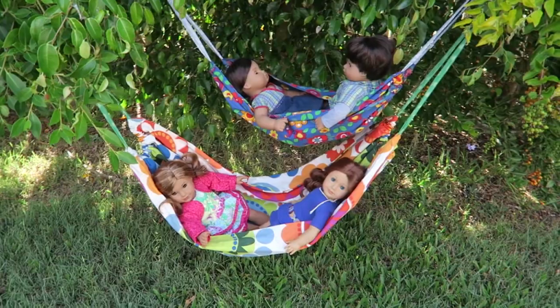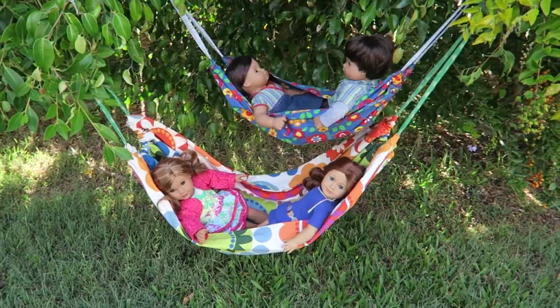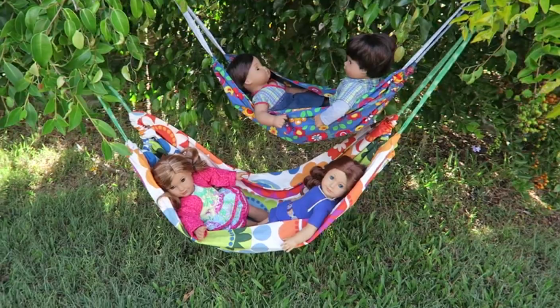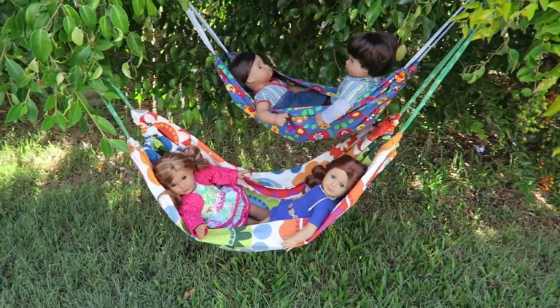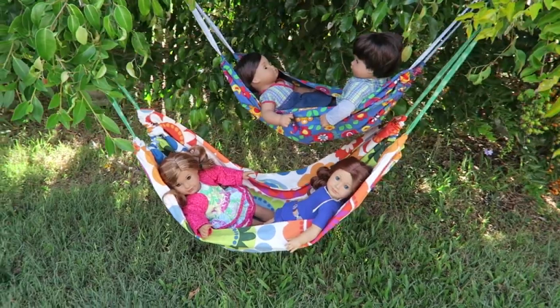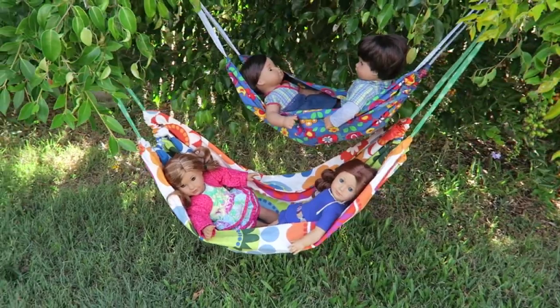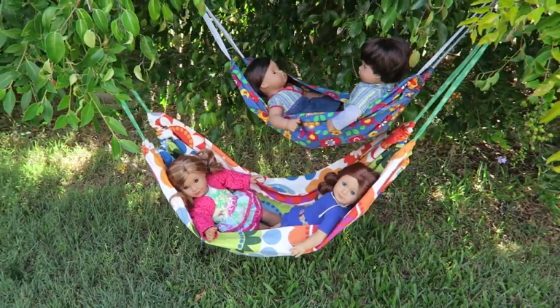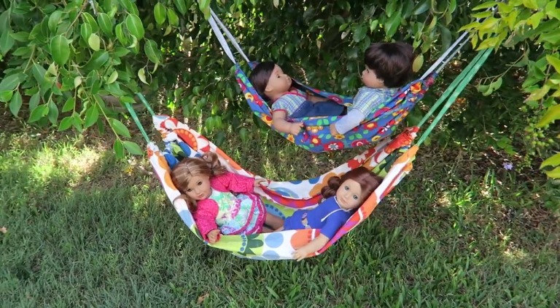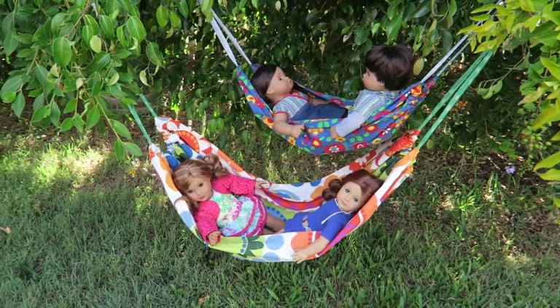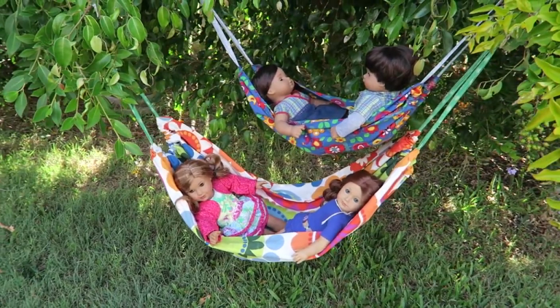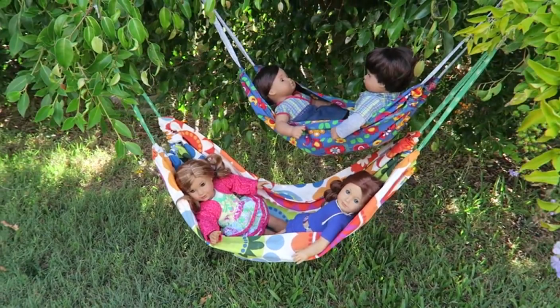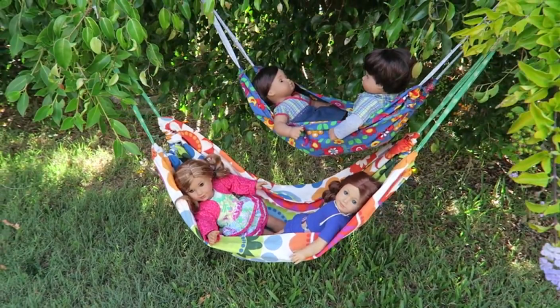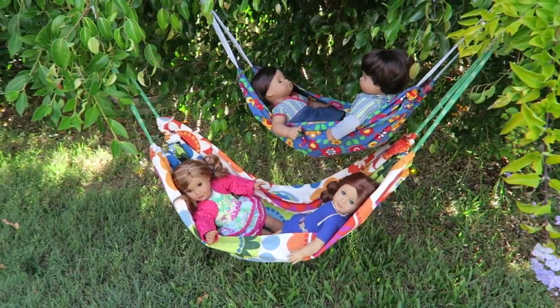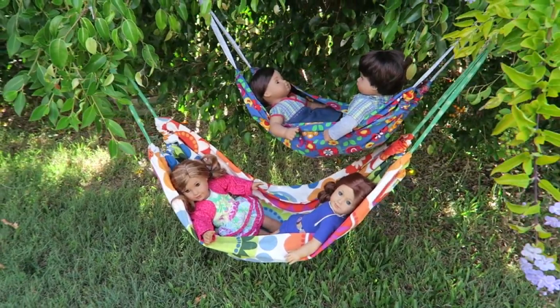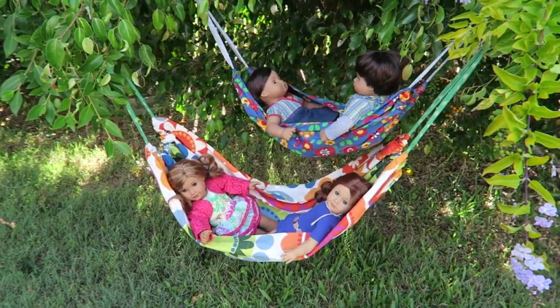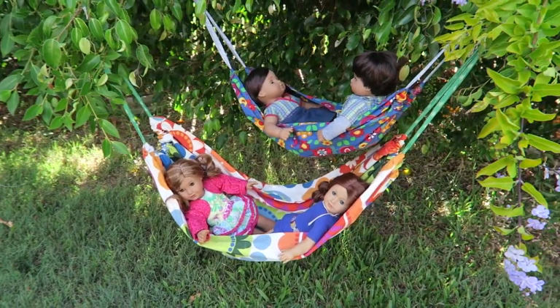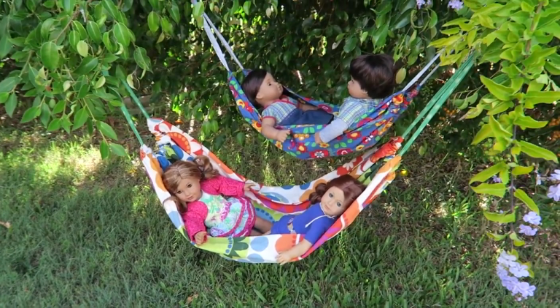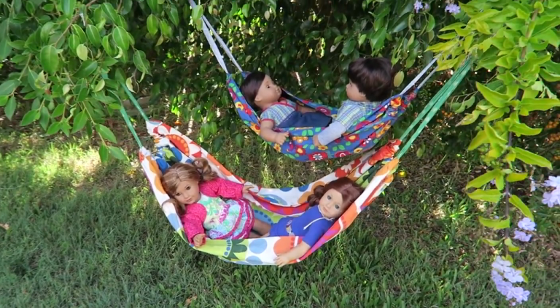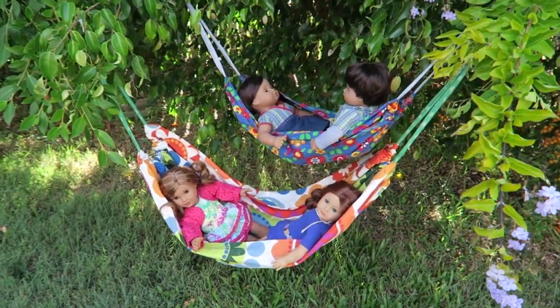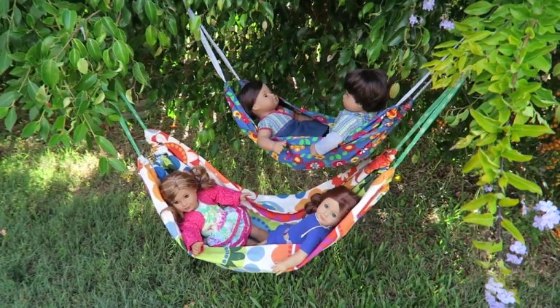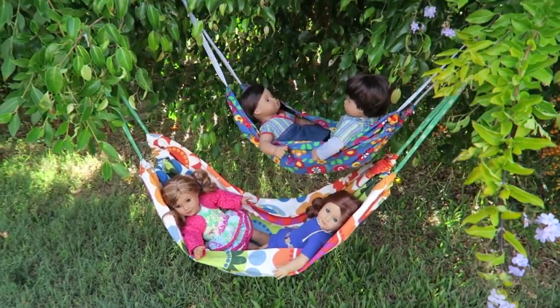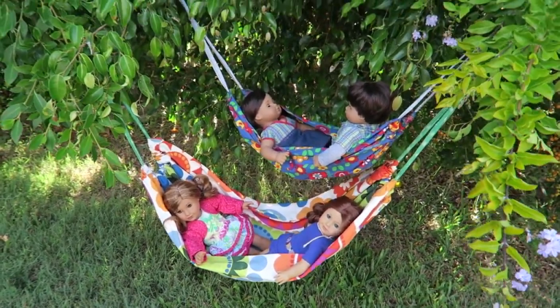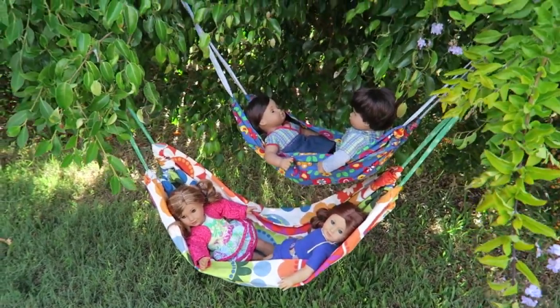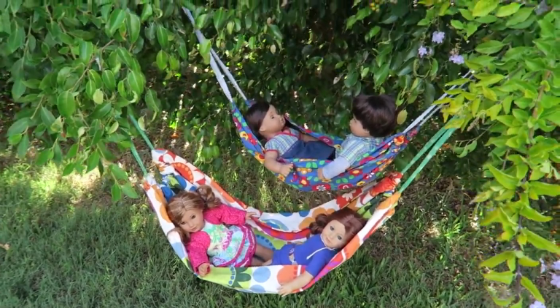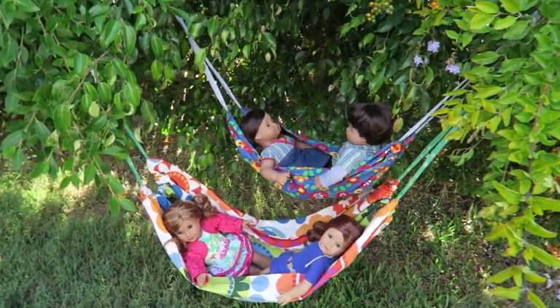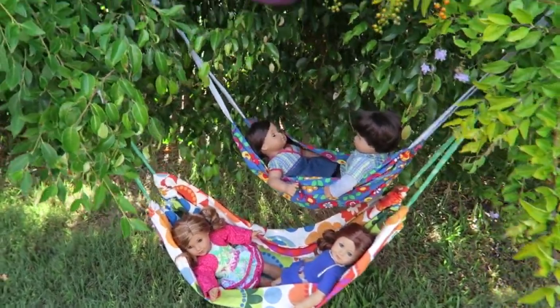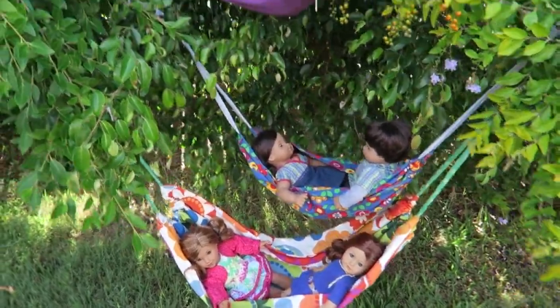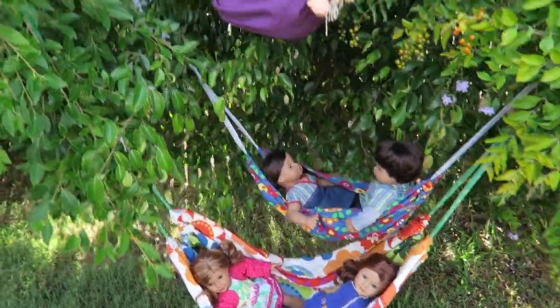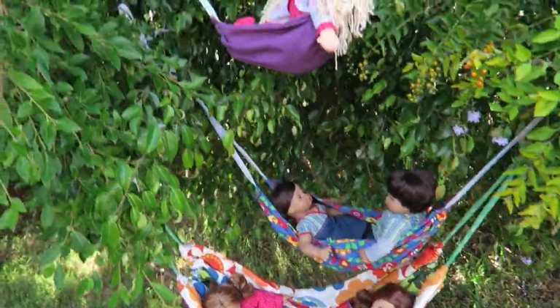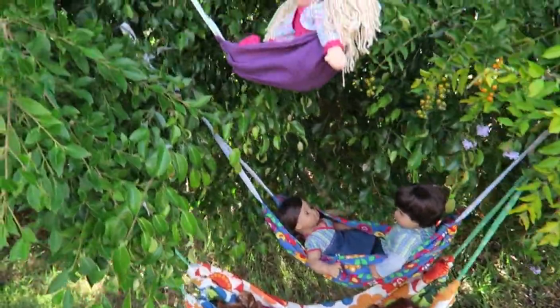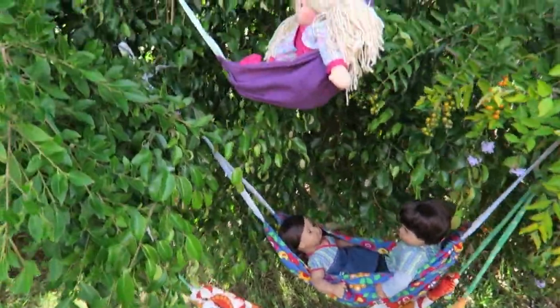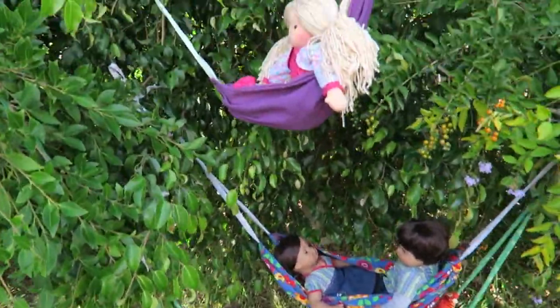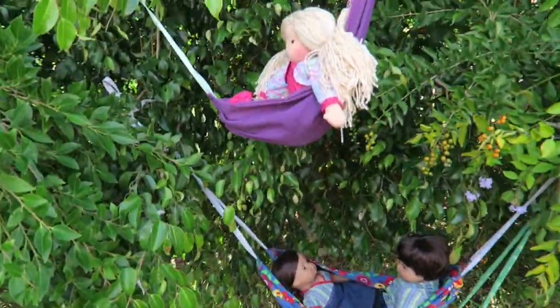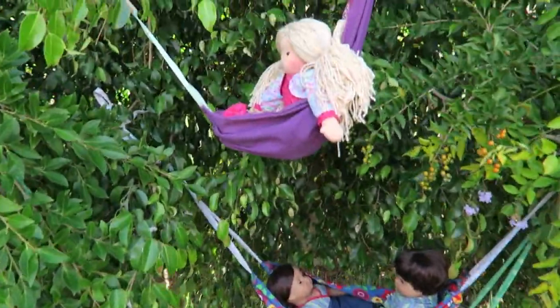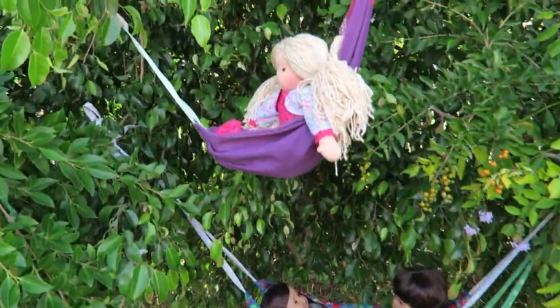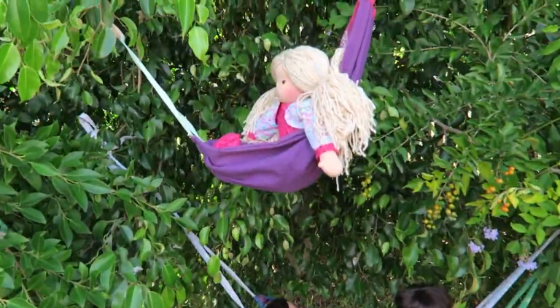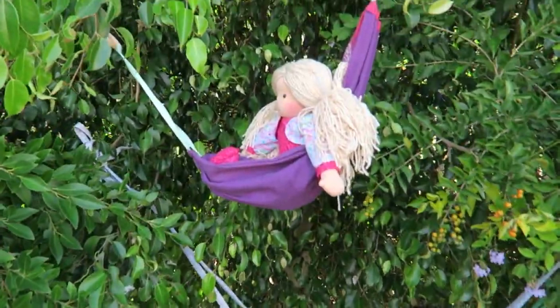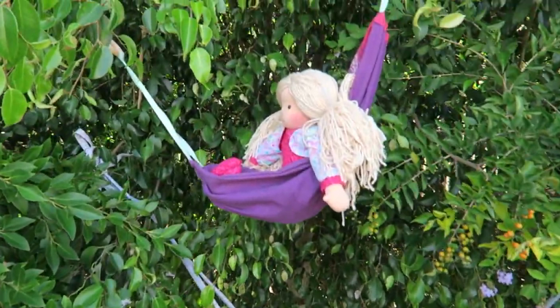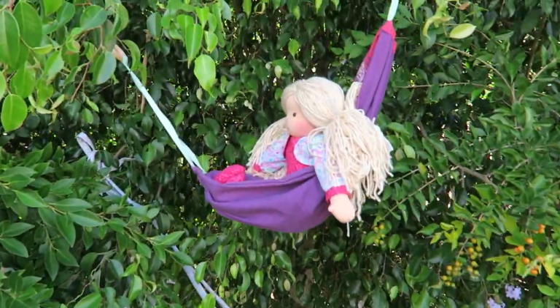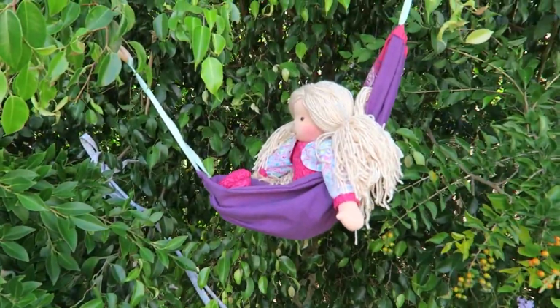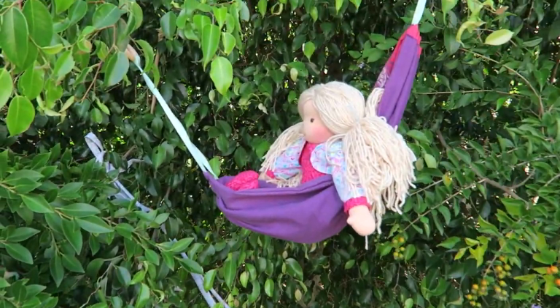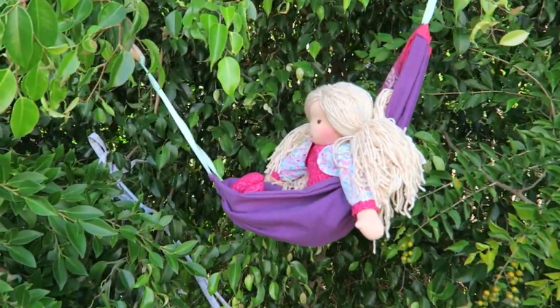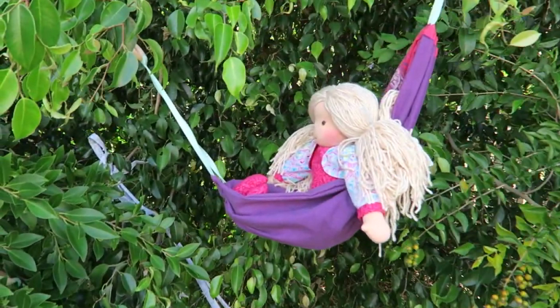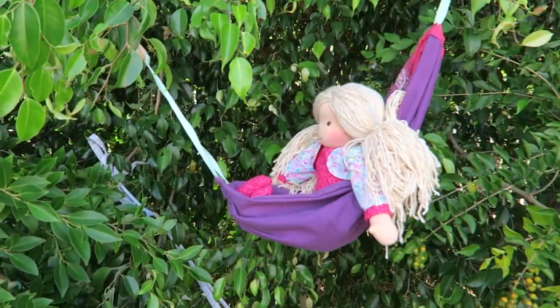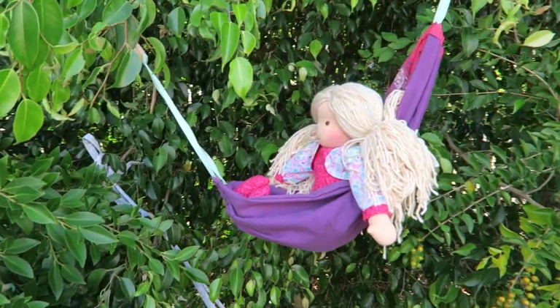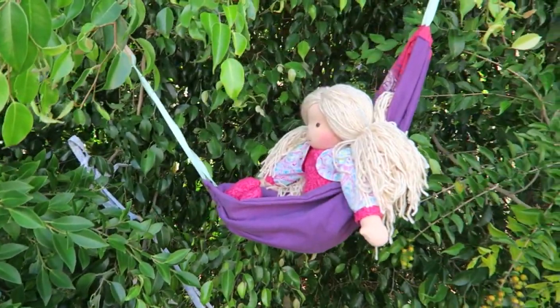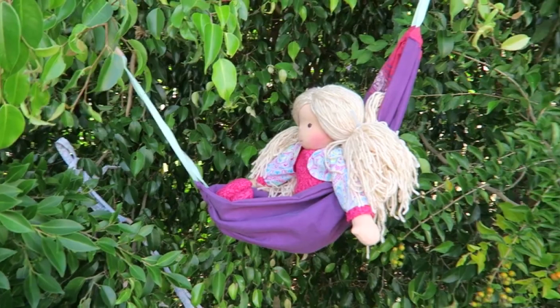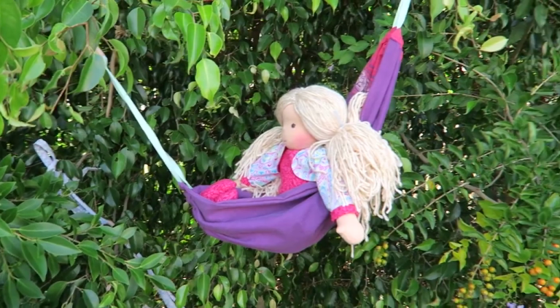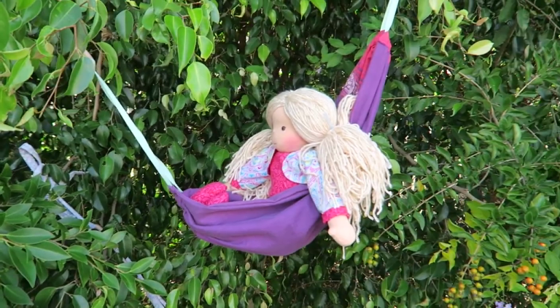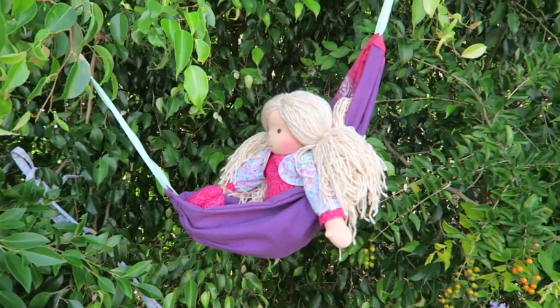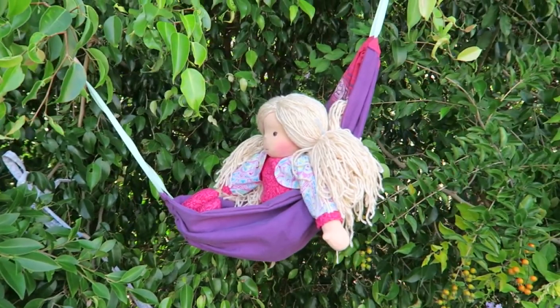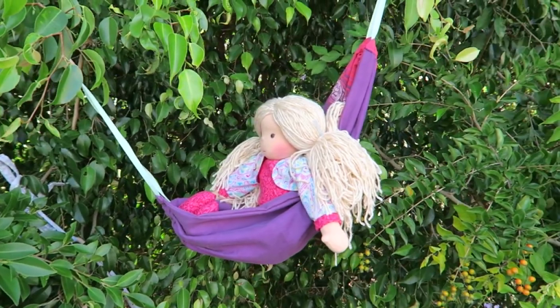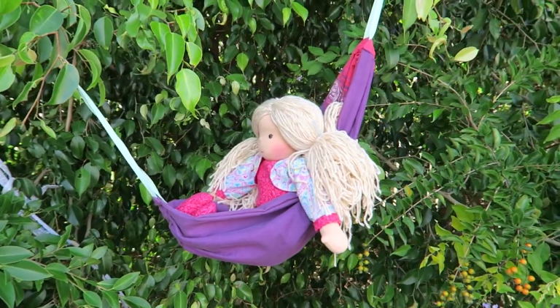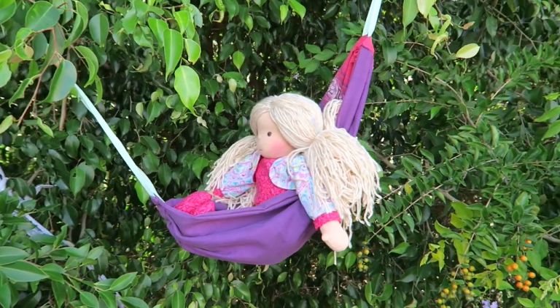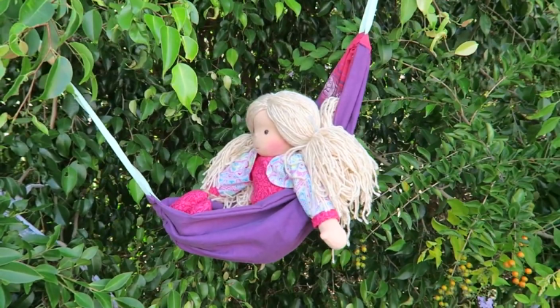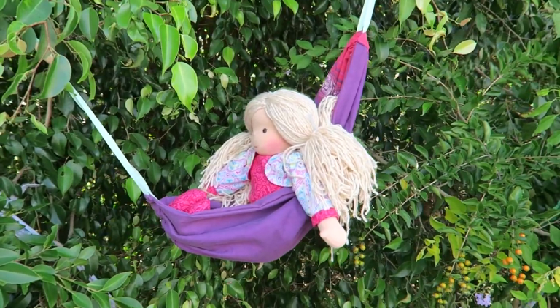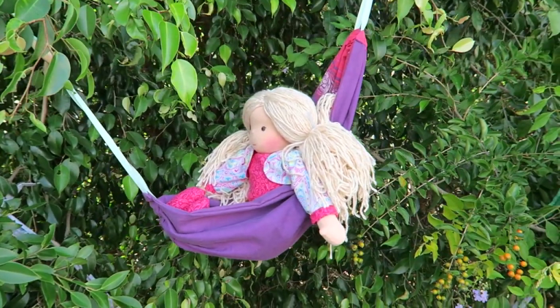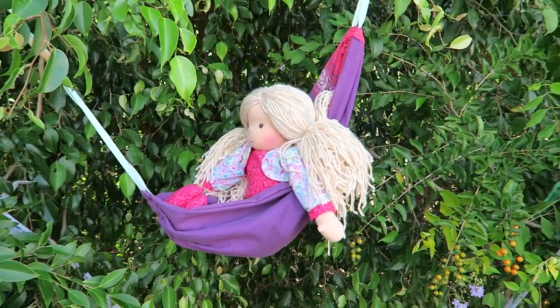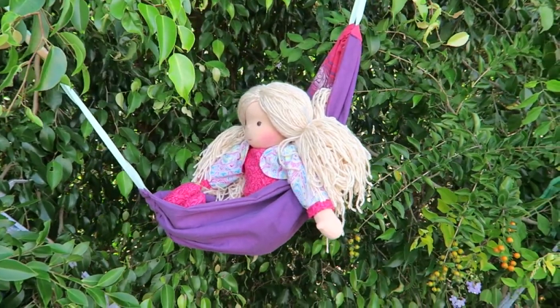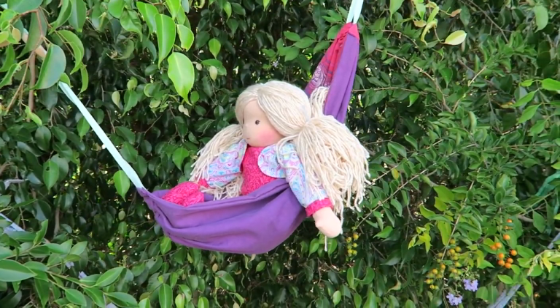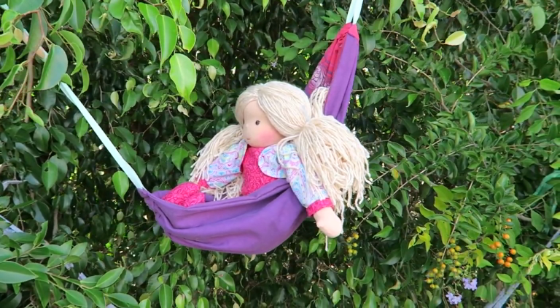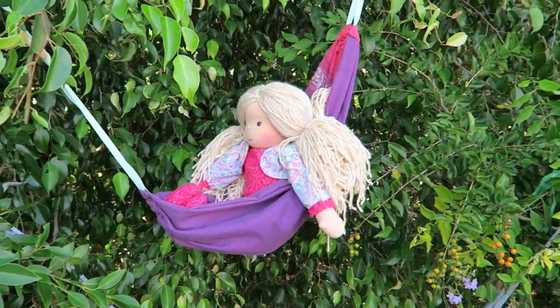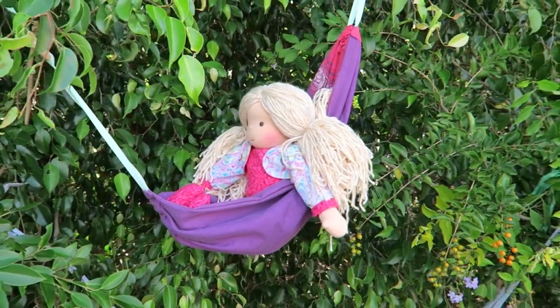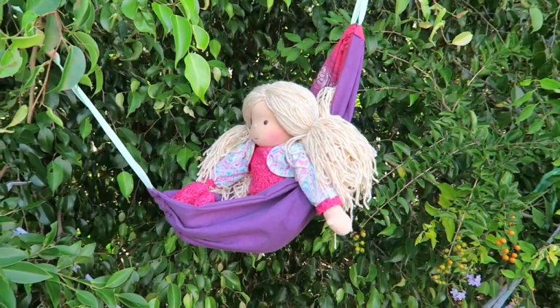In this video we're making a hammock for your dolls so your dolls can hang out comfortably when it gets a bit warmer outside.